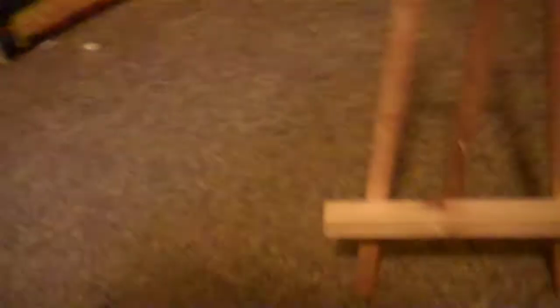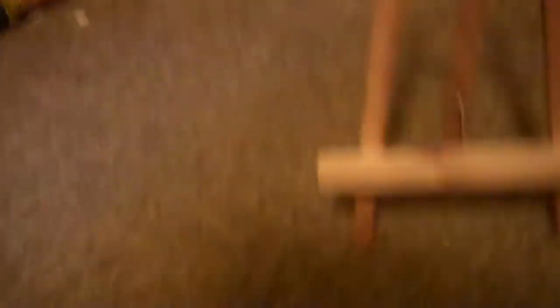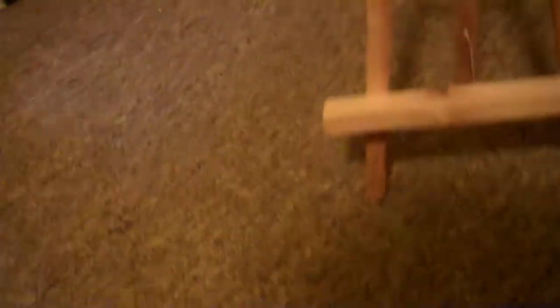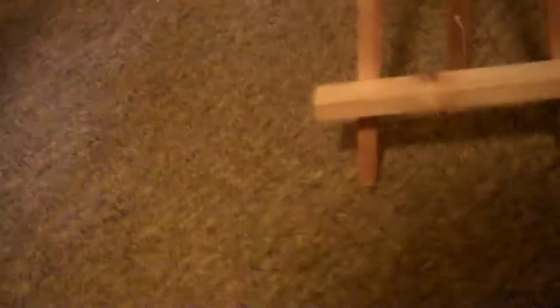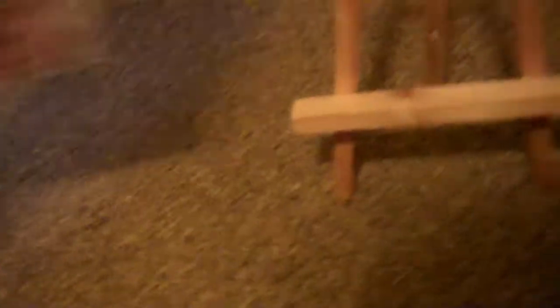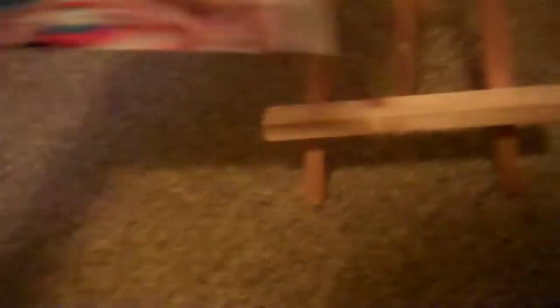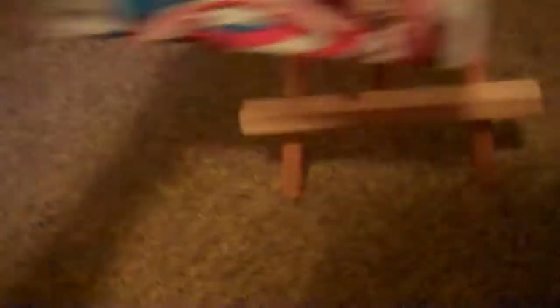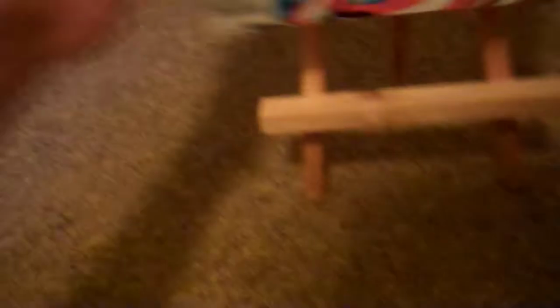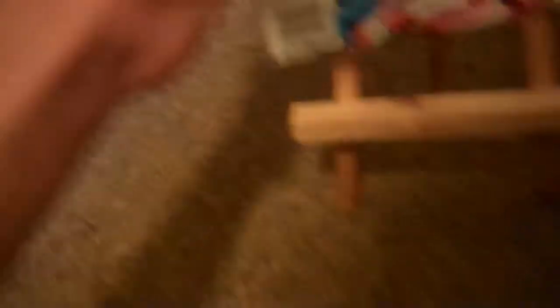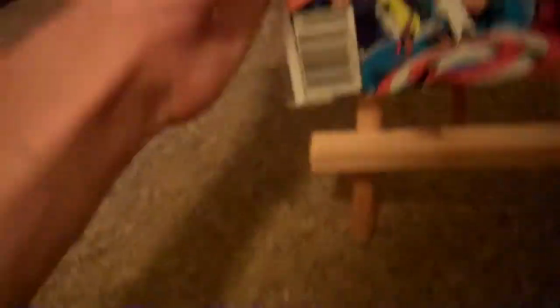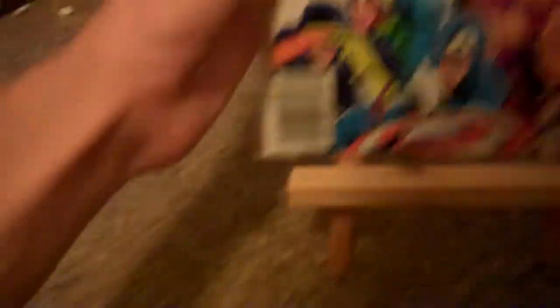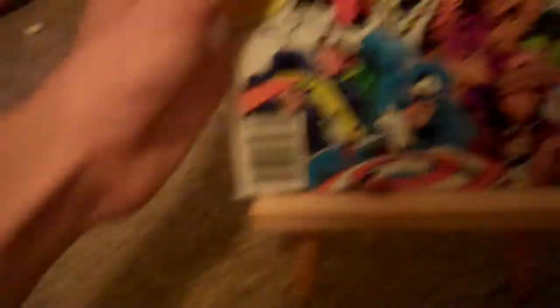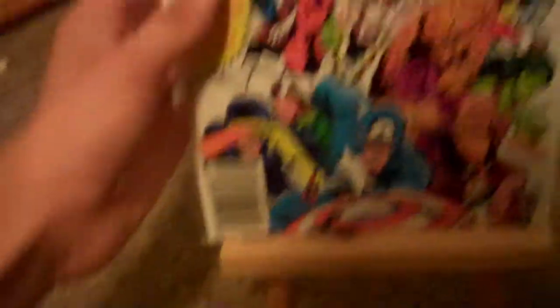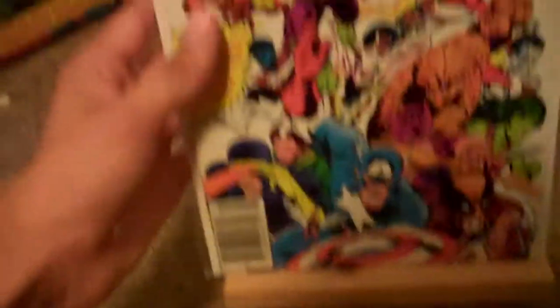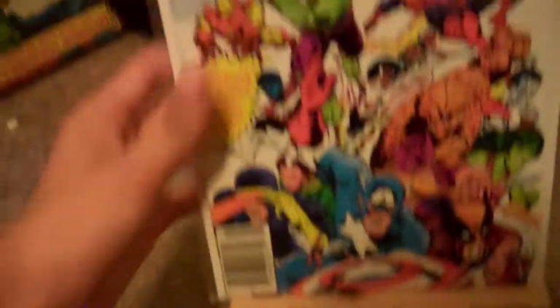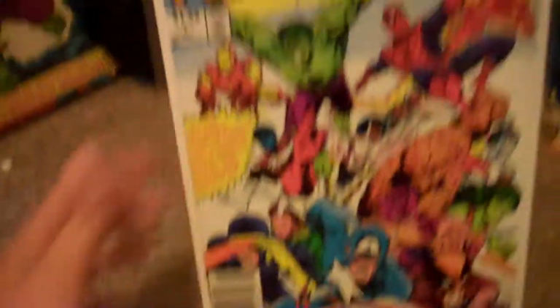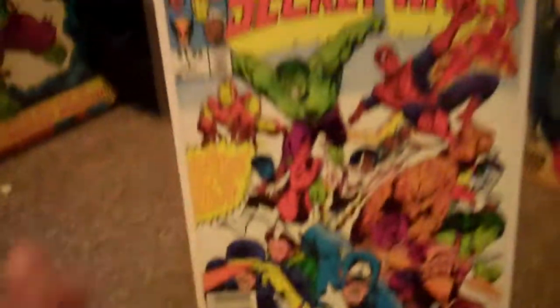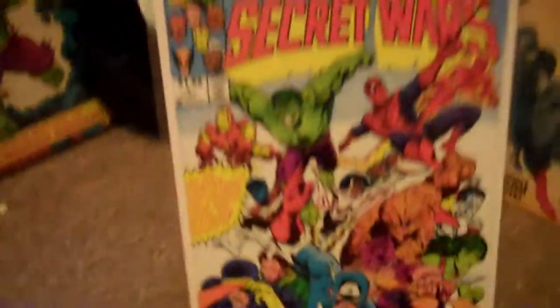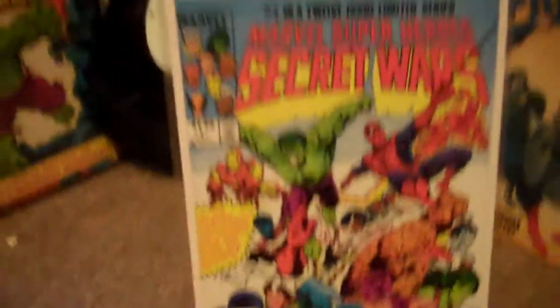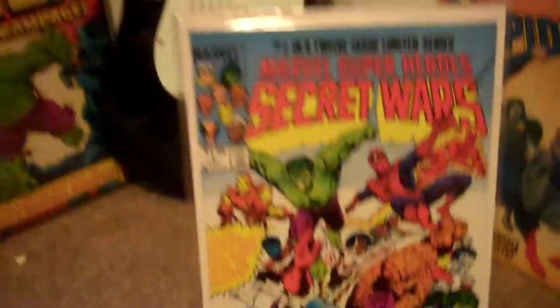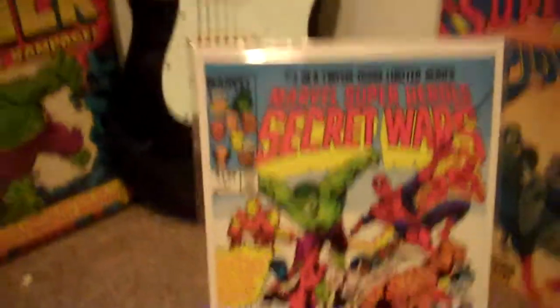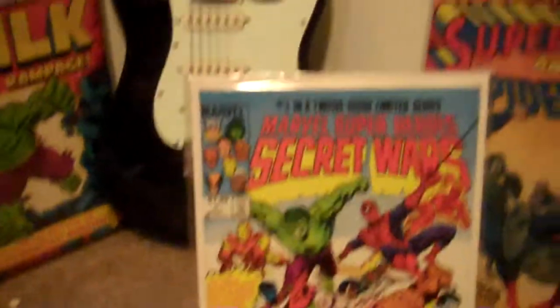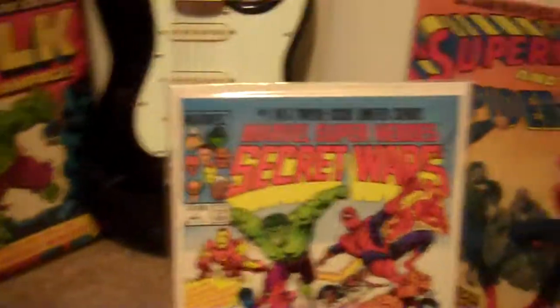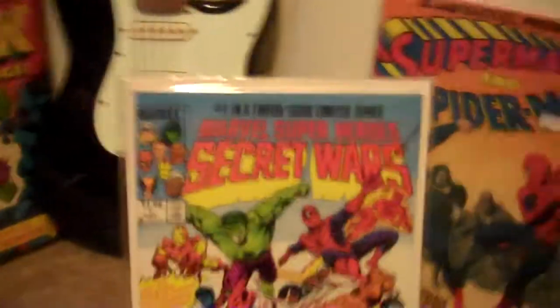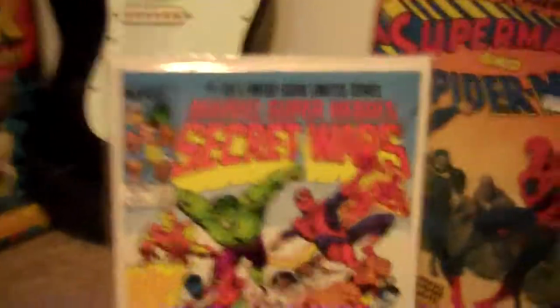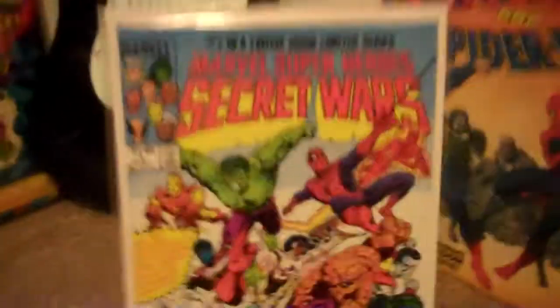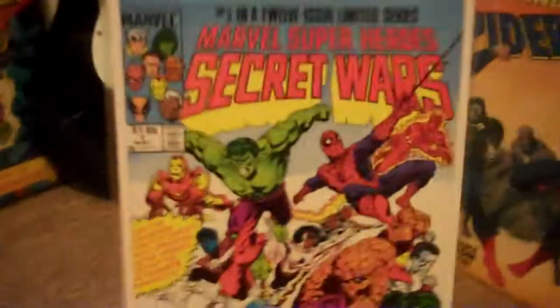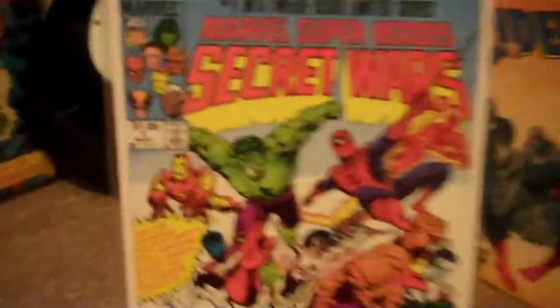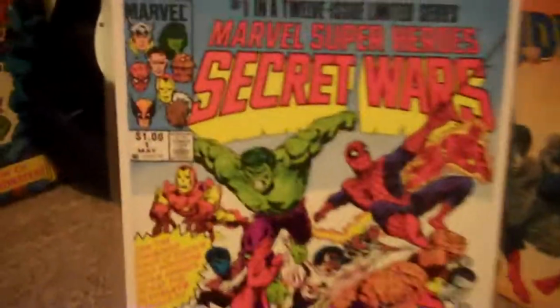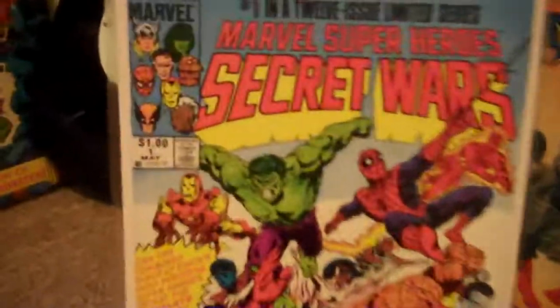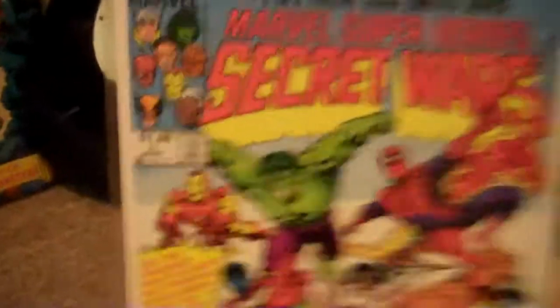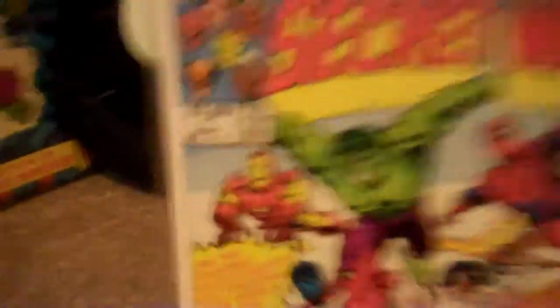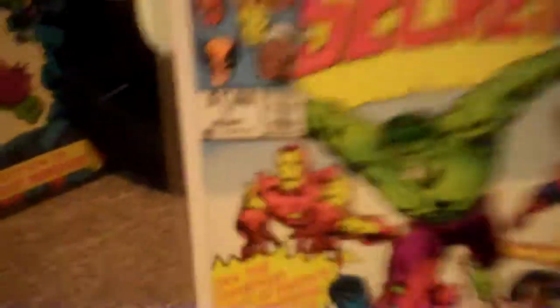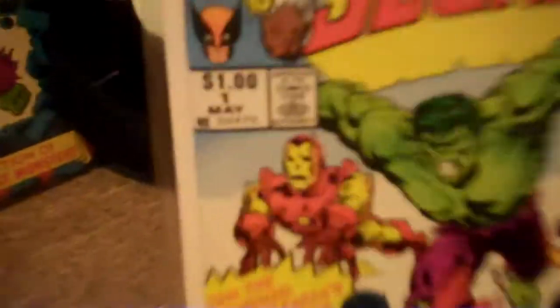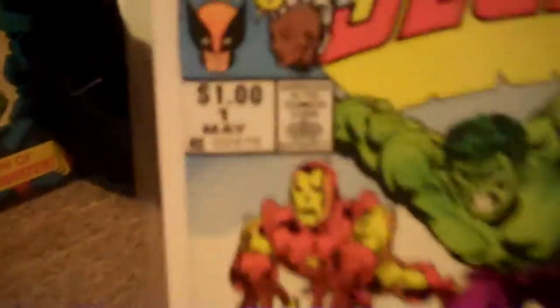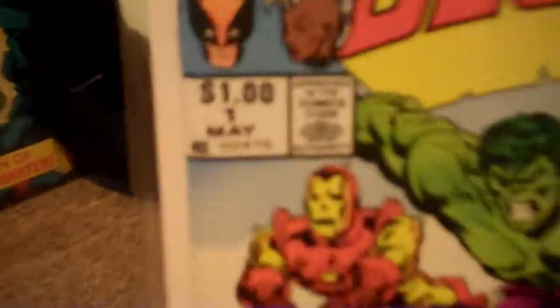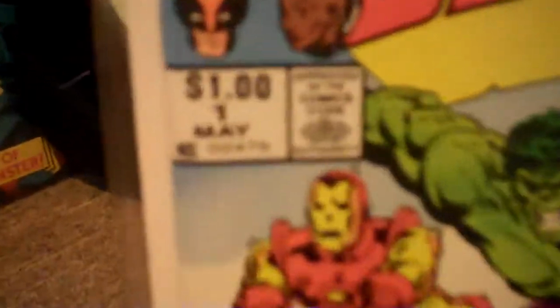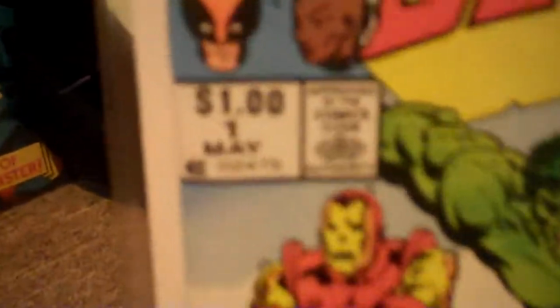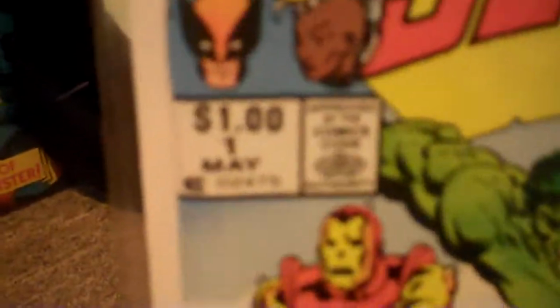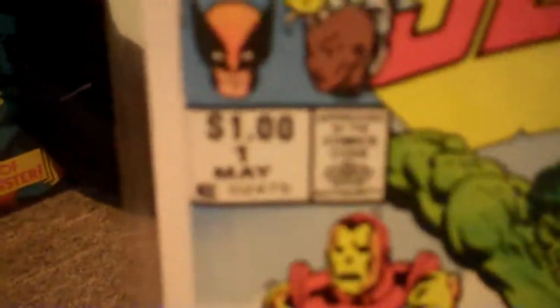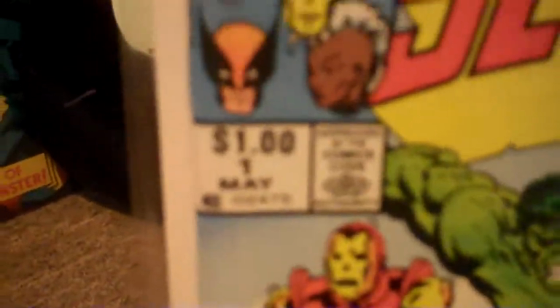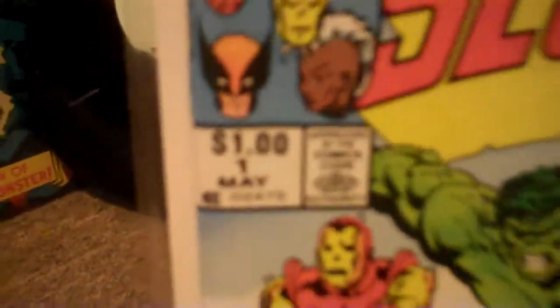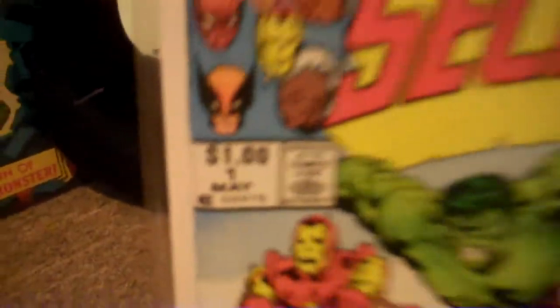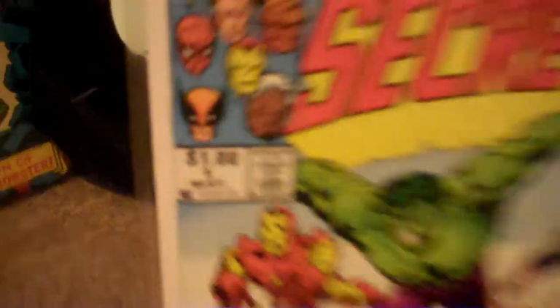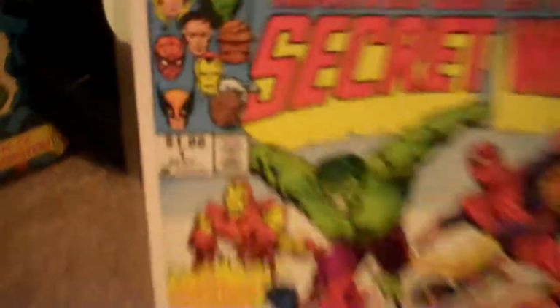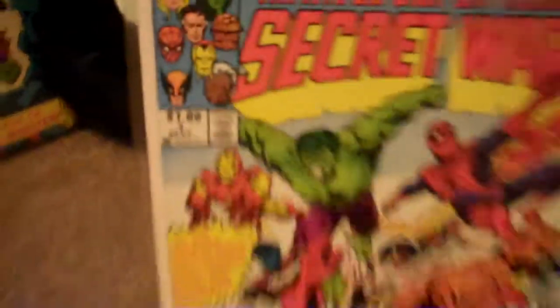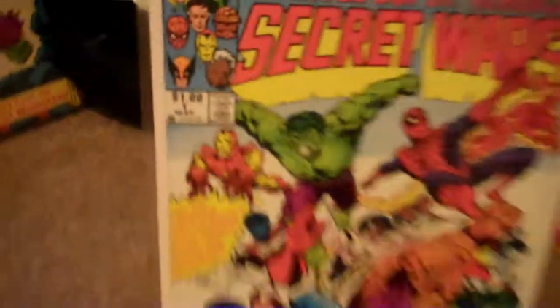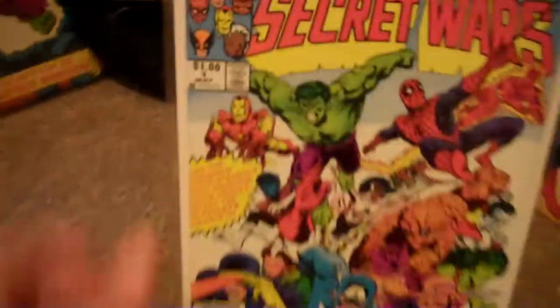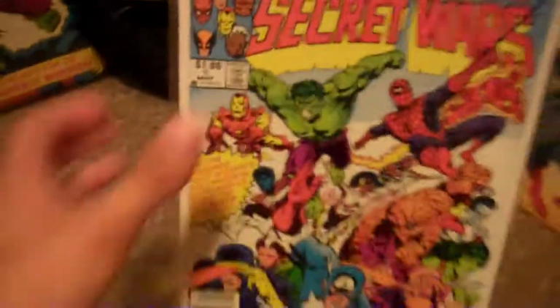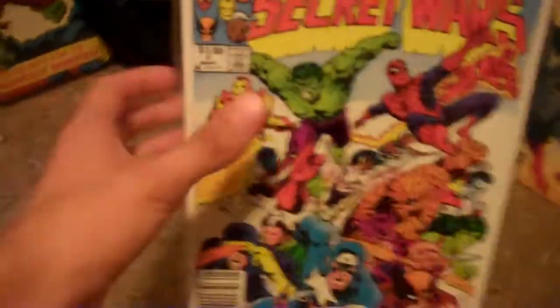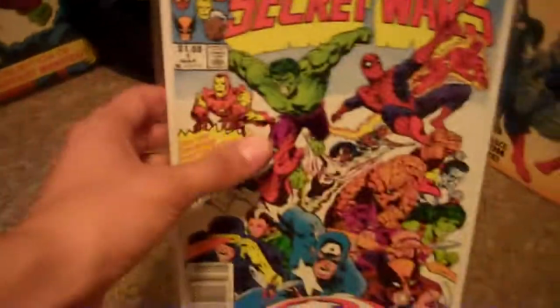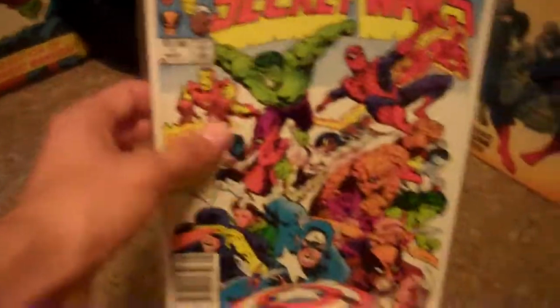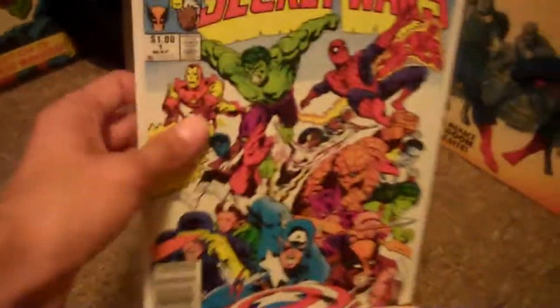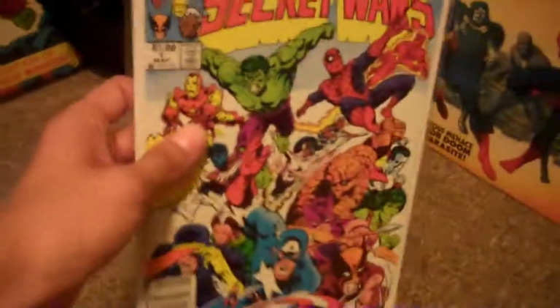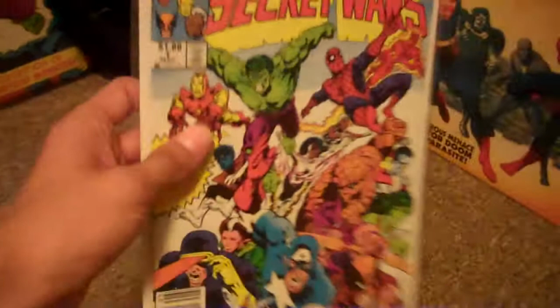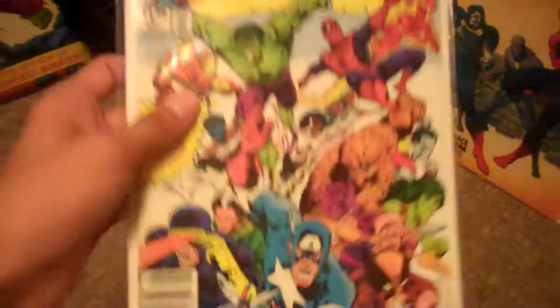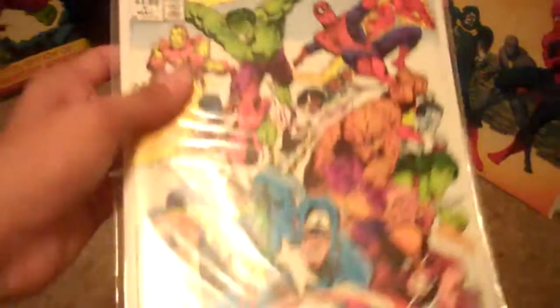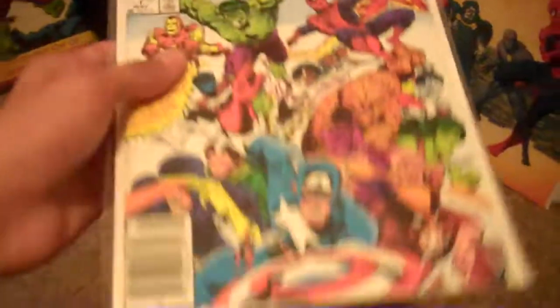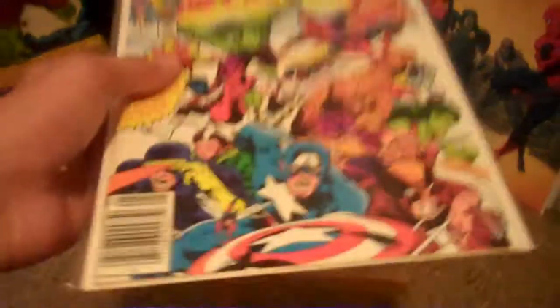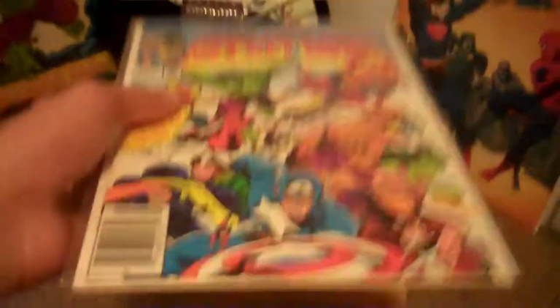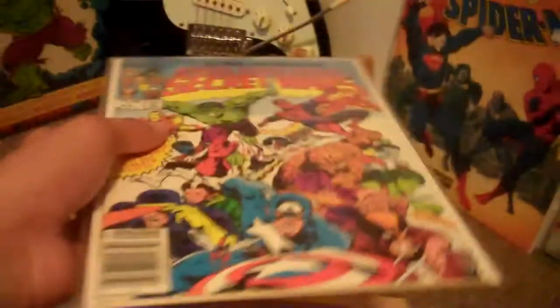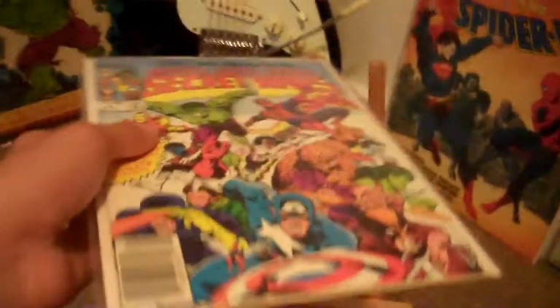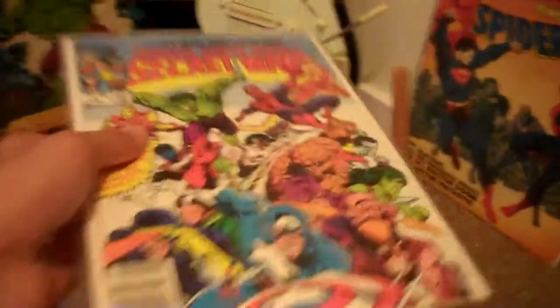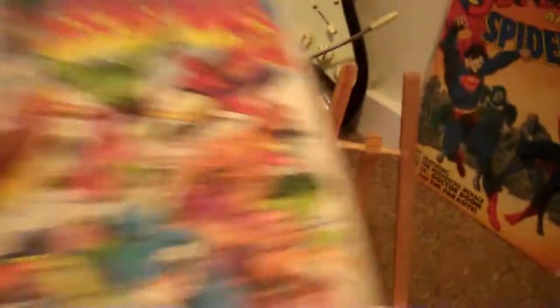And then we have Secret Wars number 1, Canadian price variant. Very nice — very high grade.